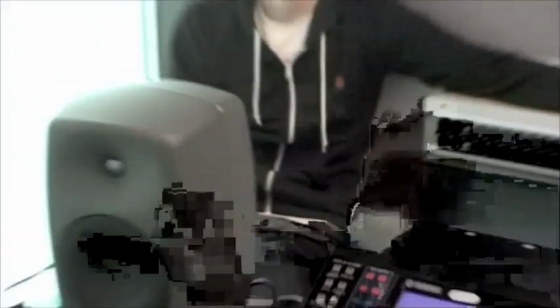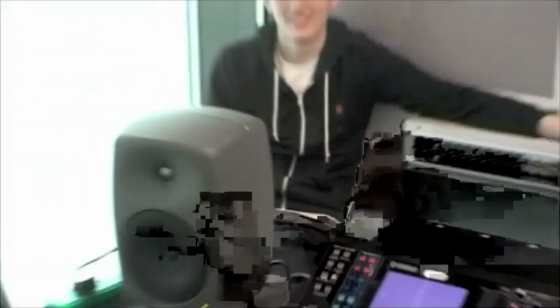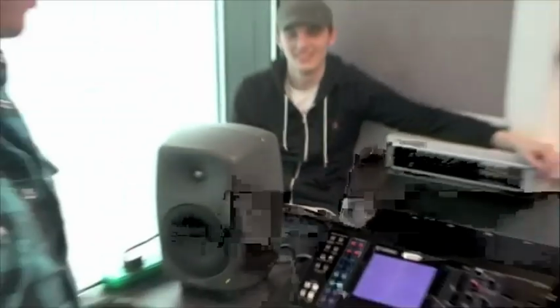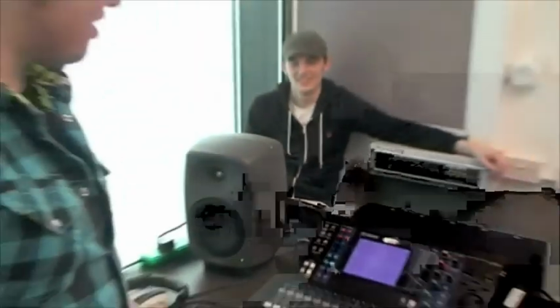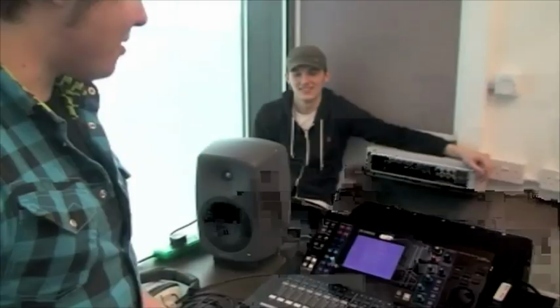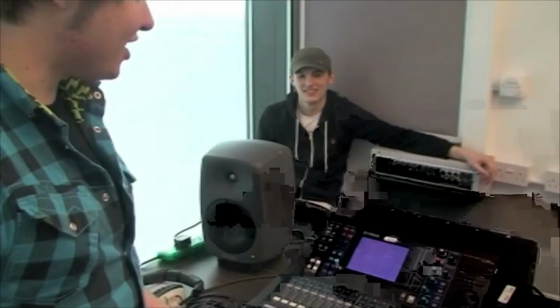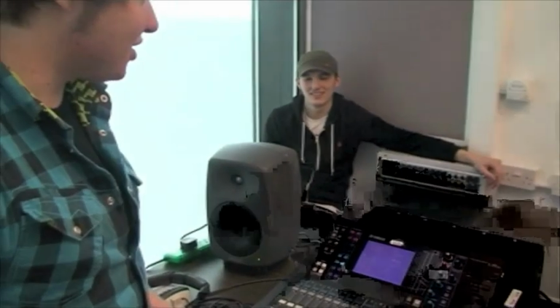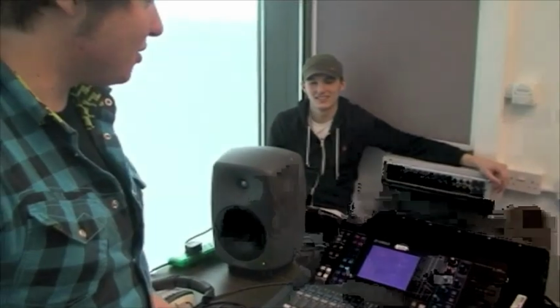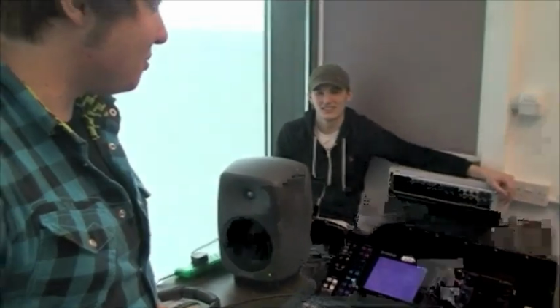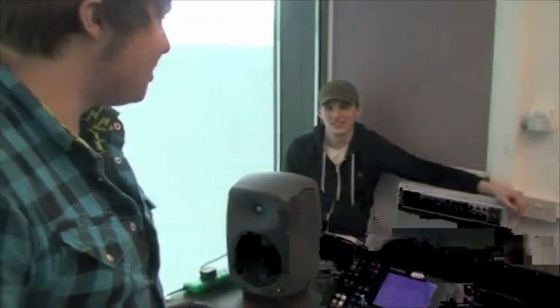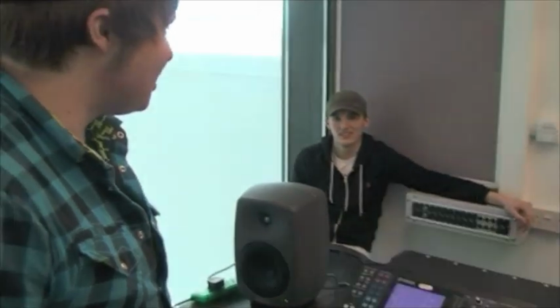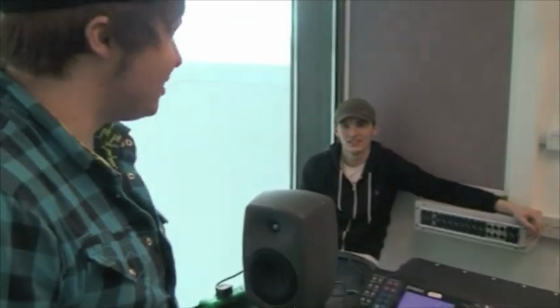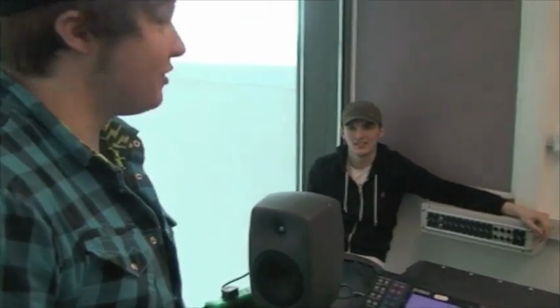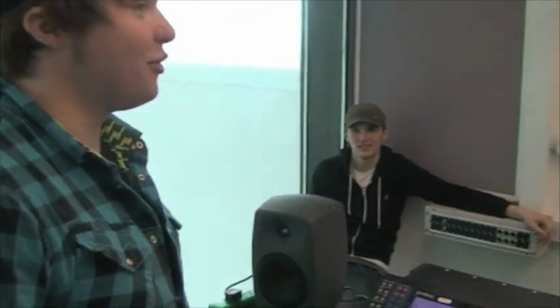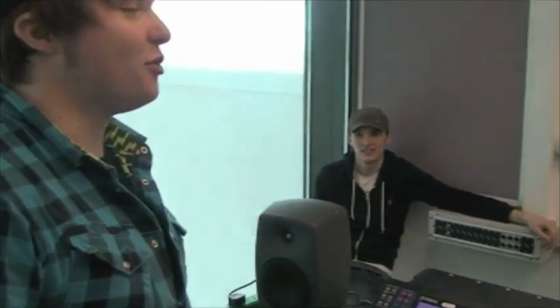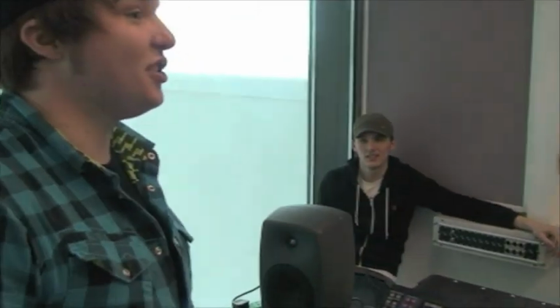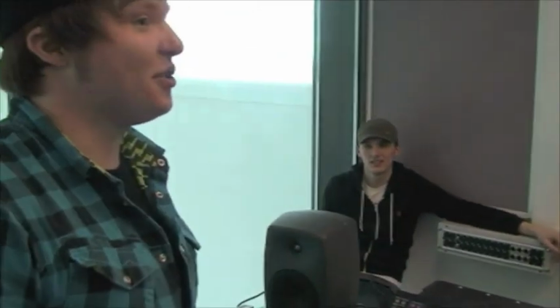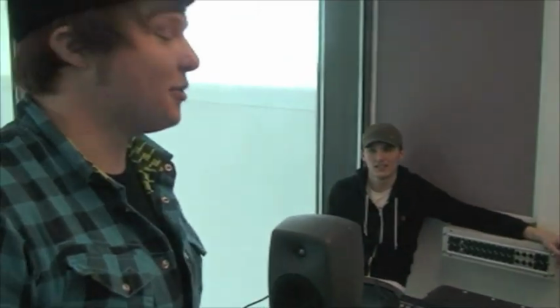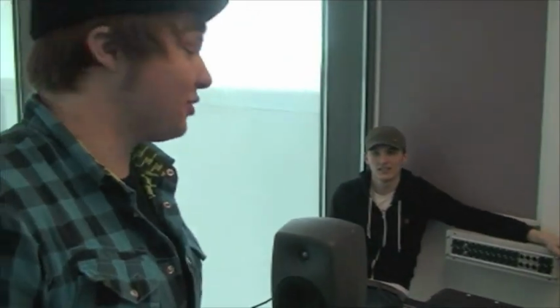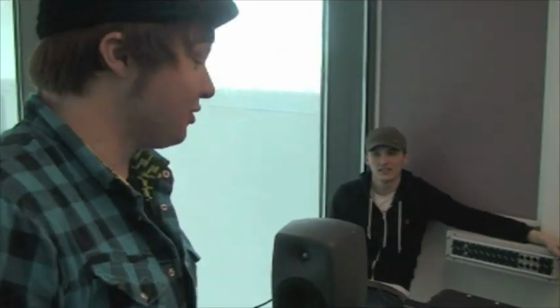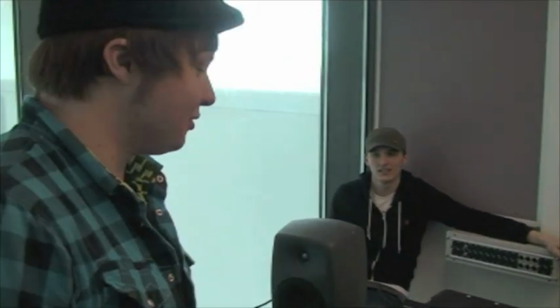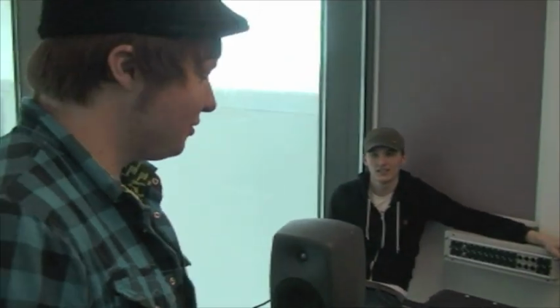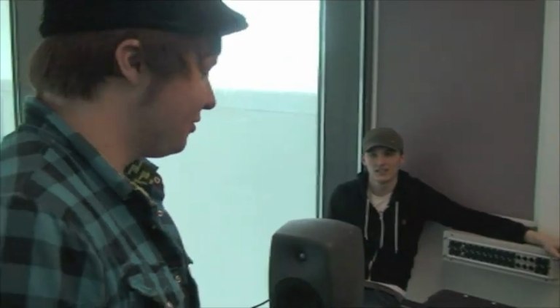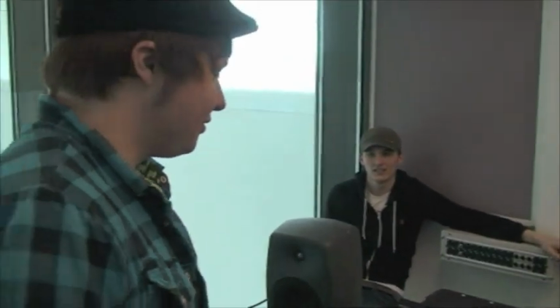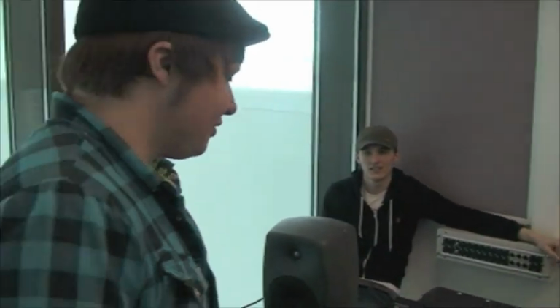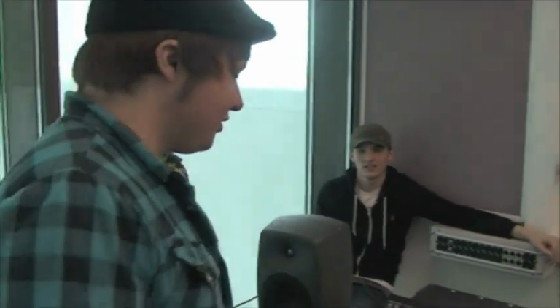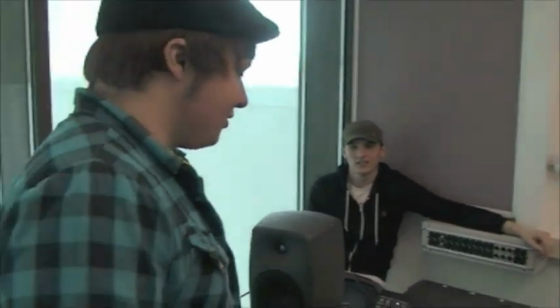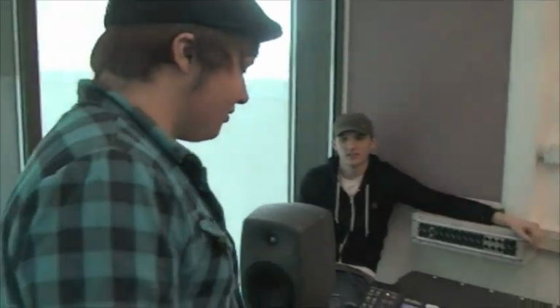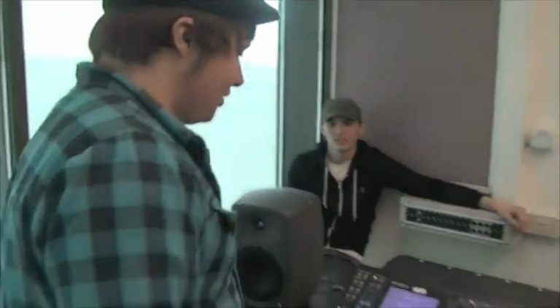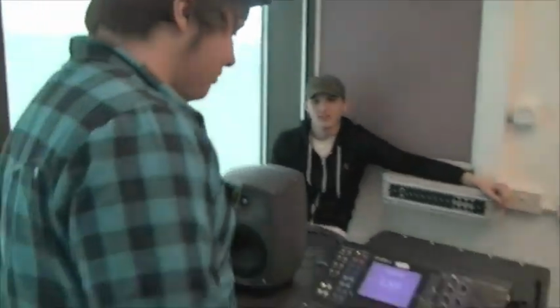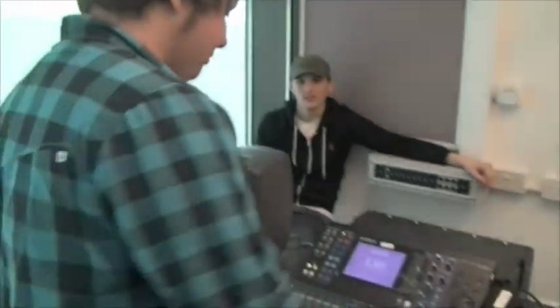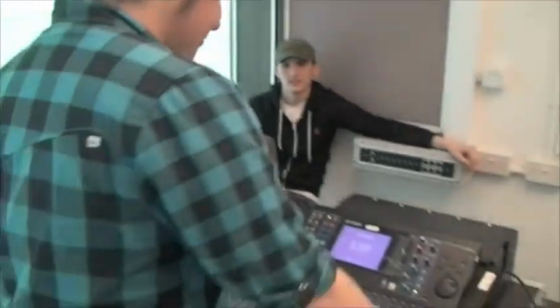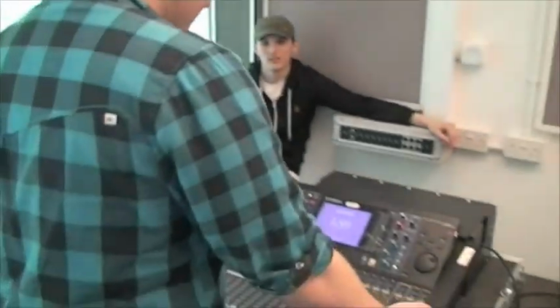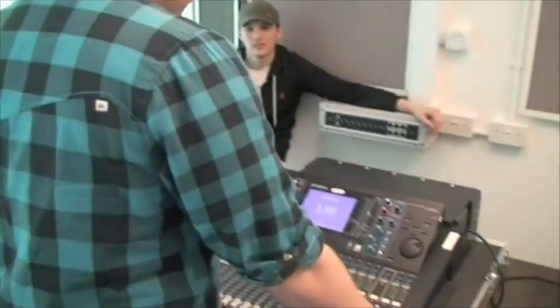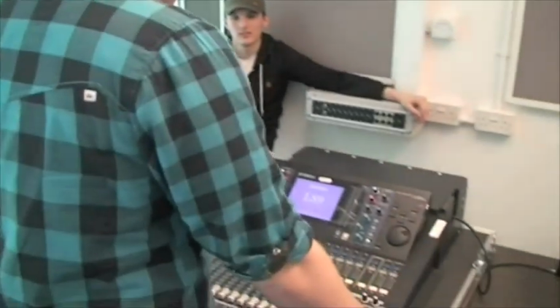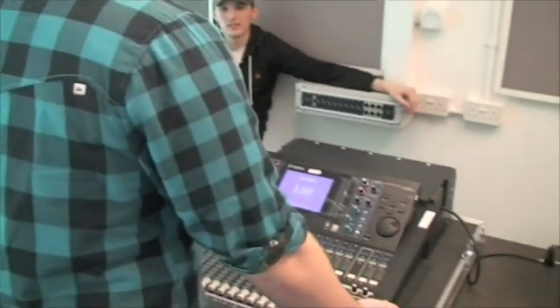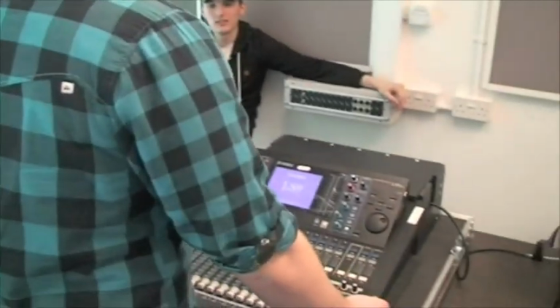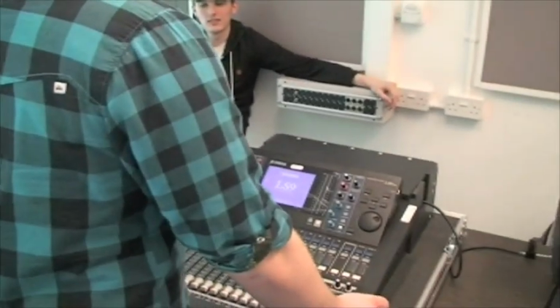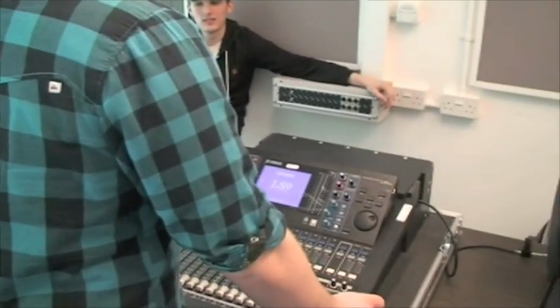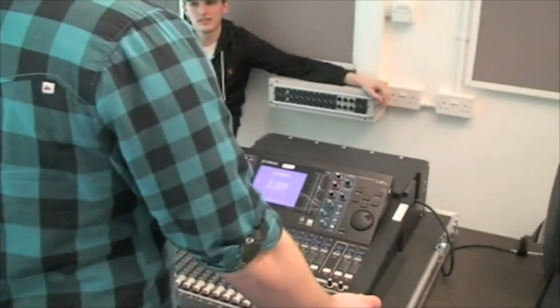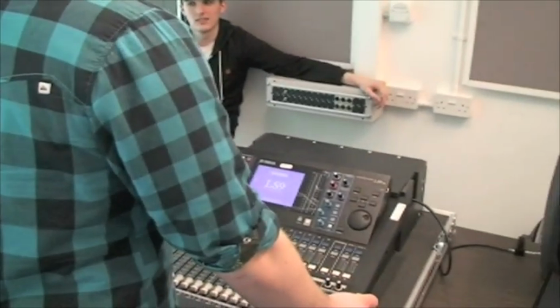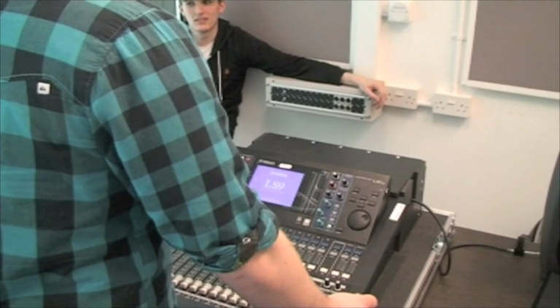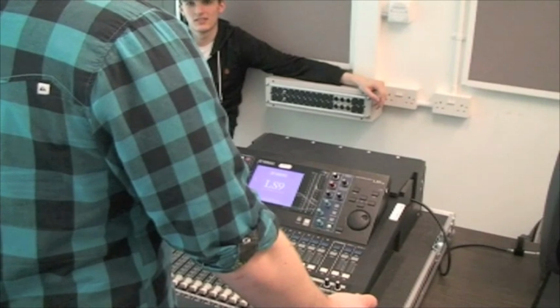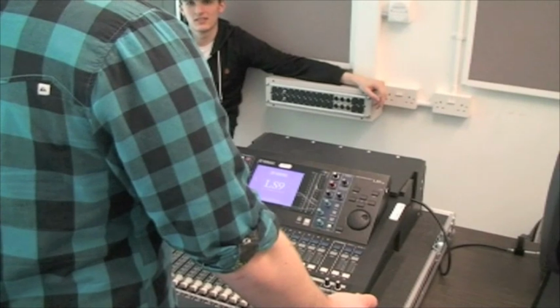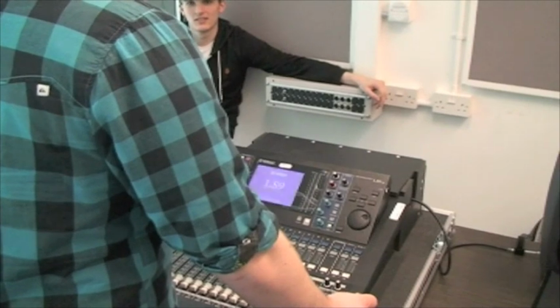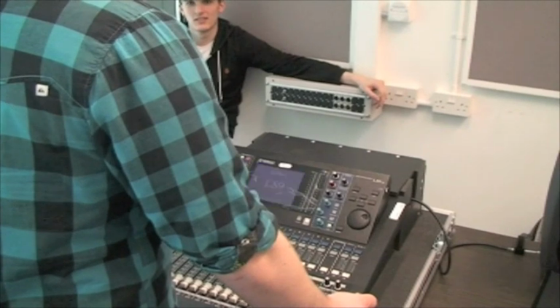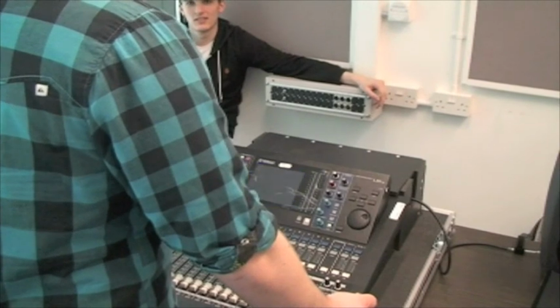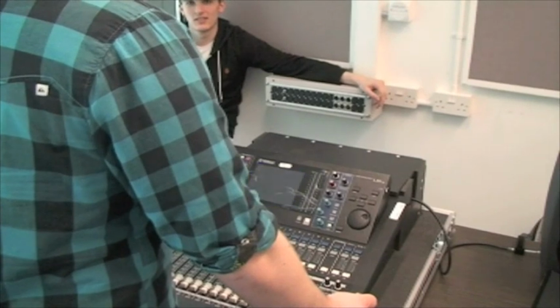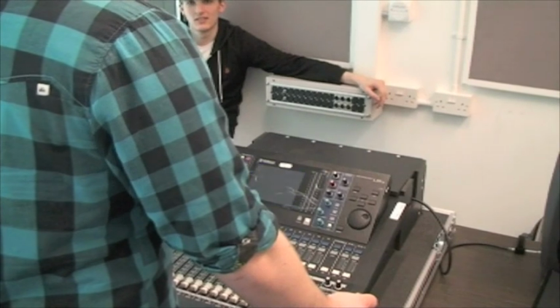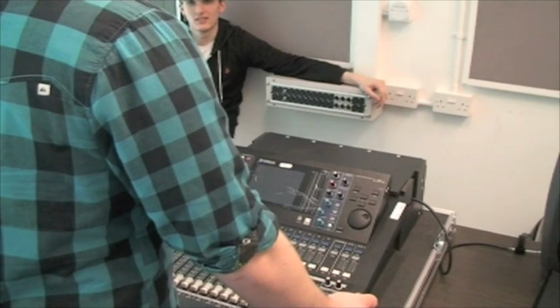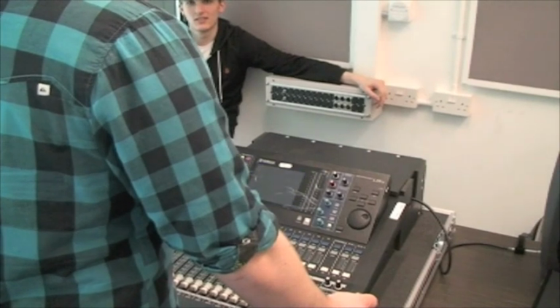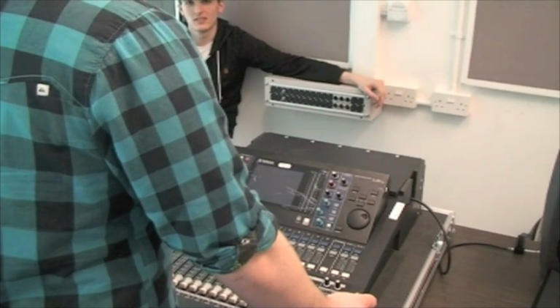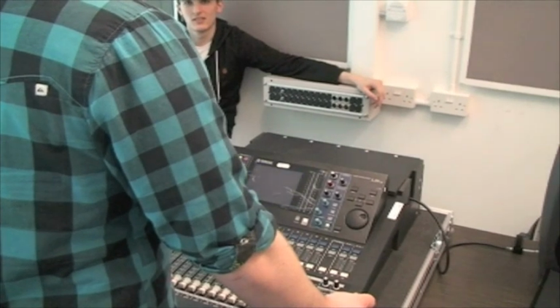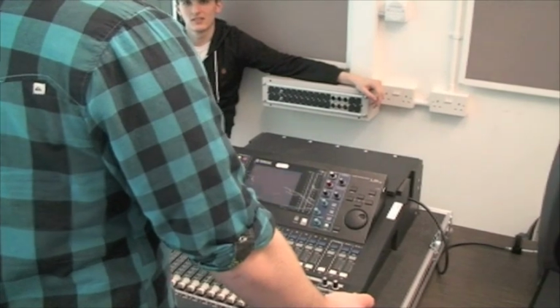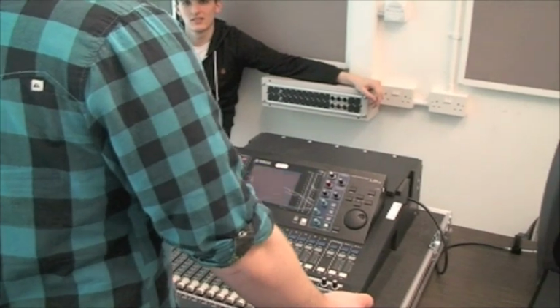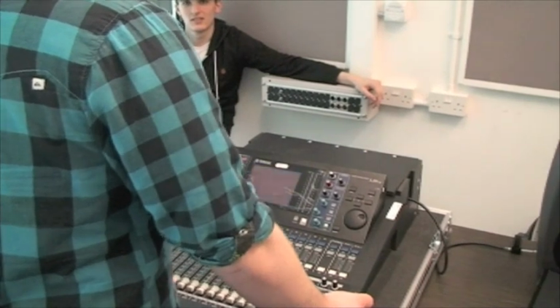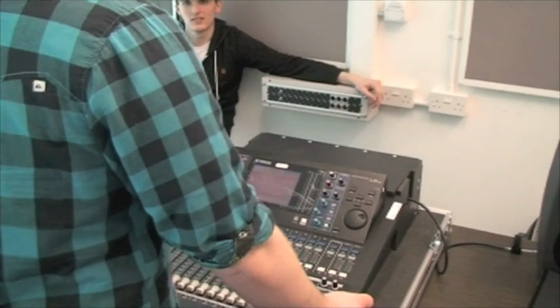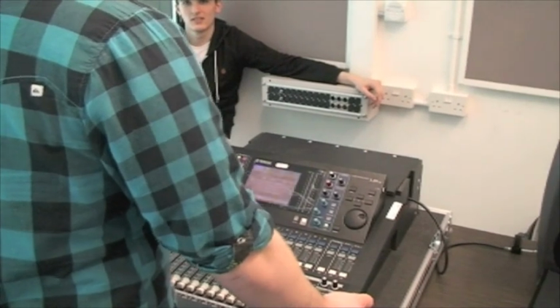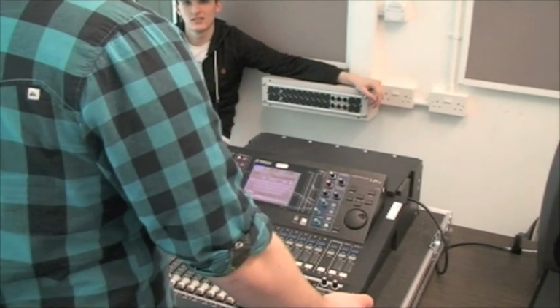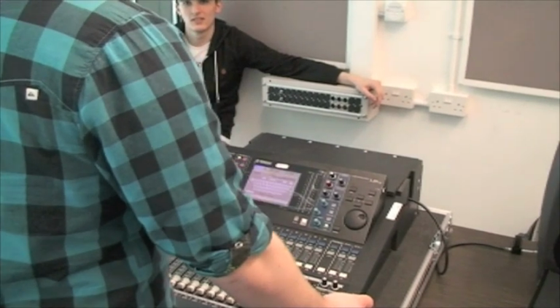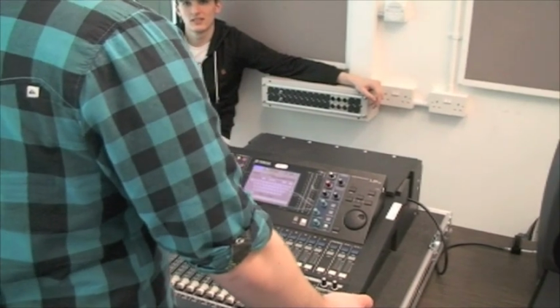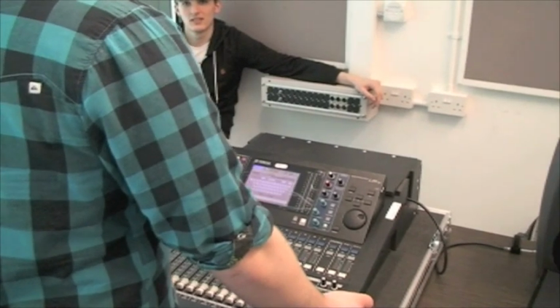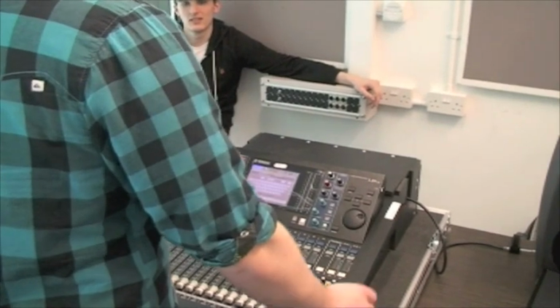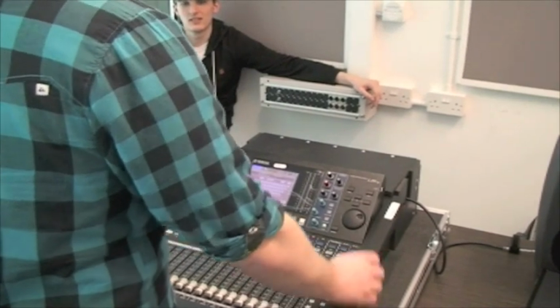Once the desk is switched on, you are required to enter a four digit password. The password for this desk is 0000.